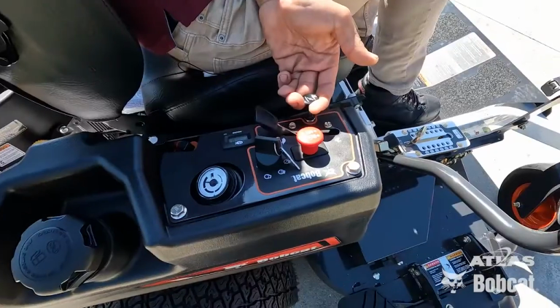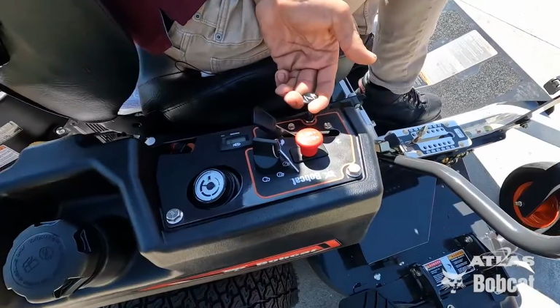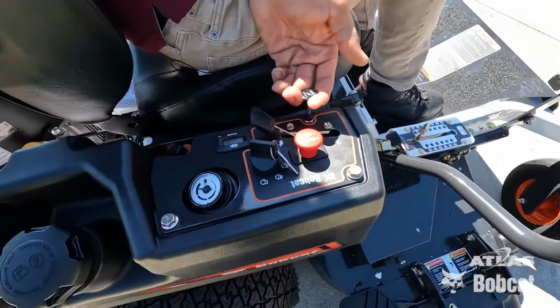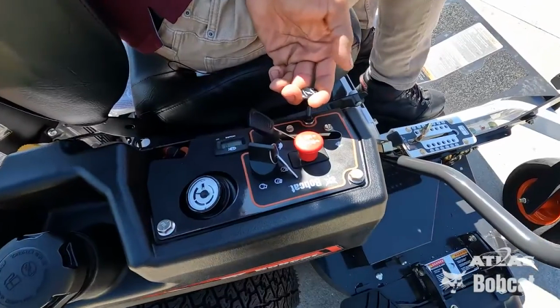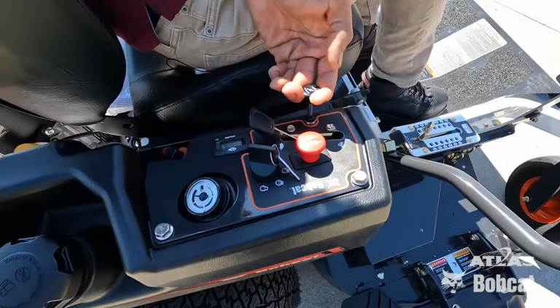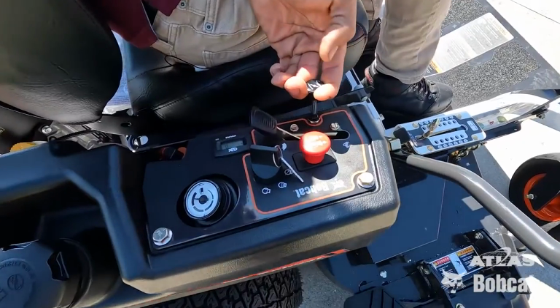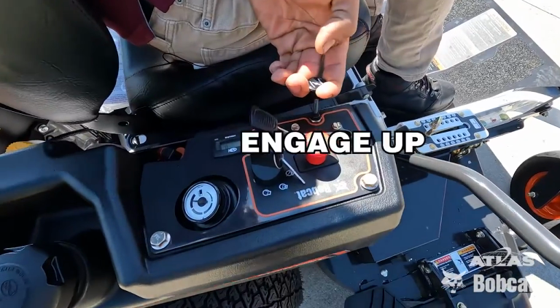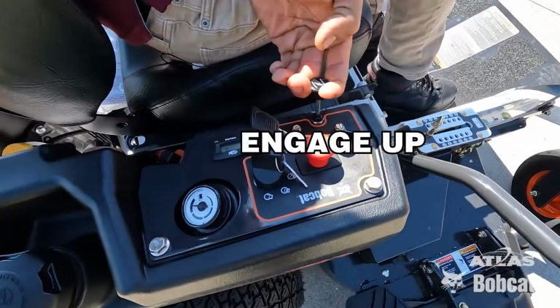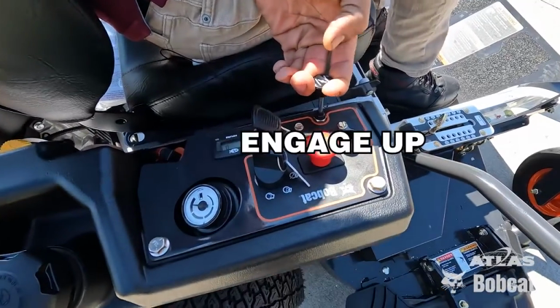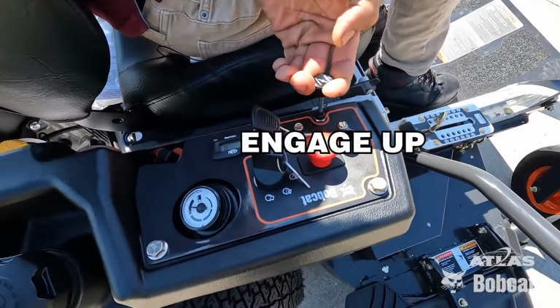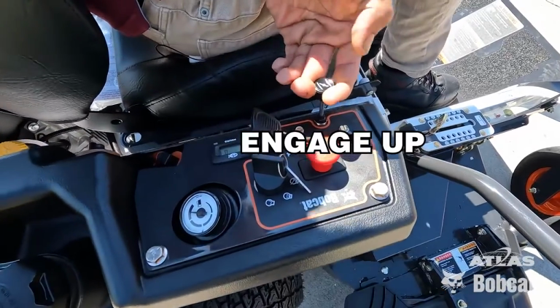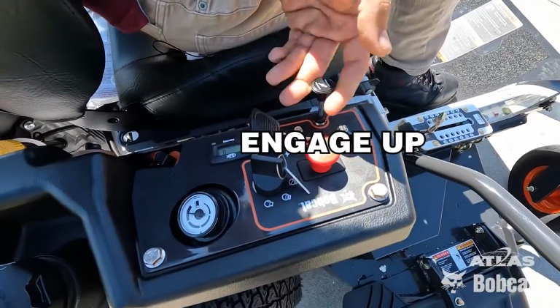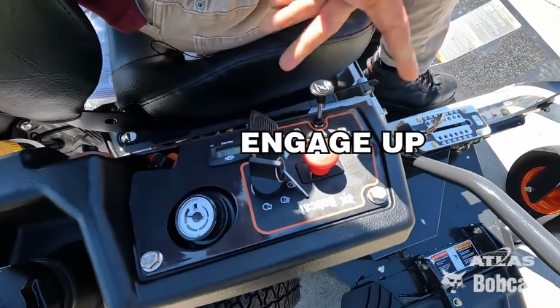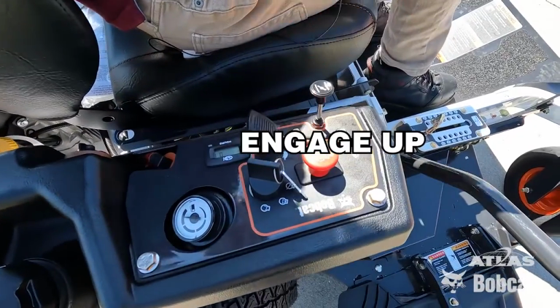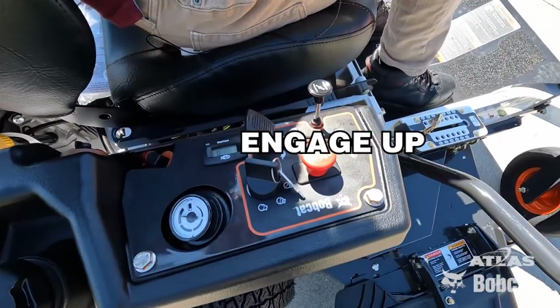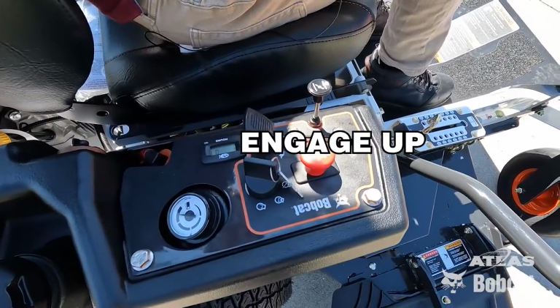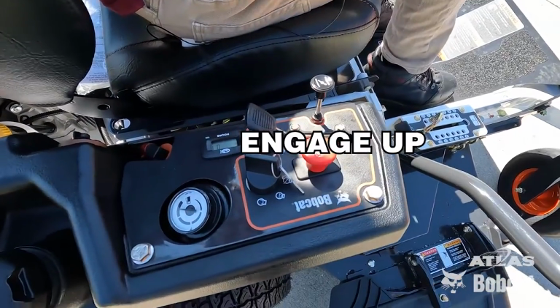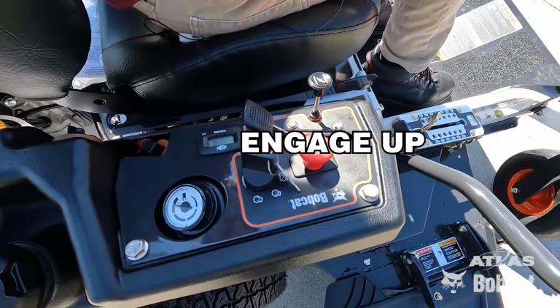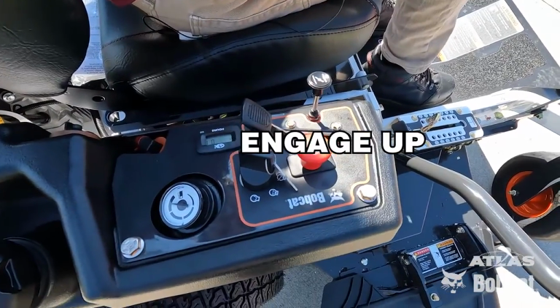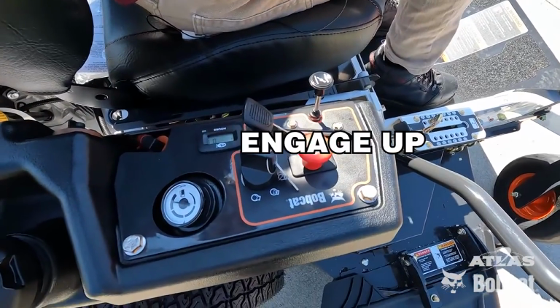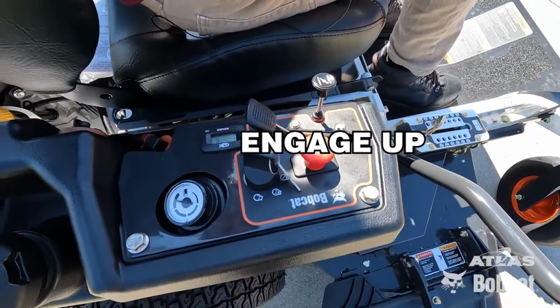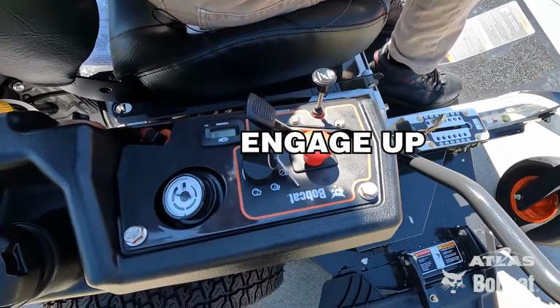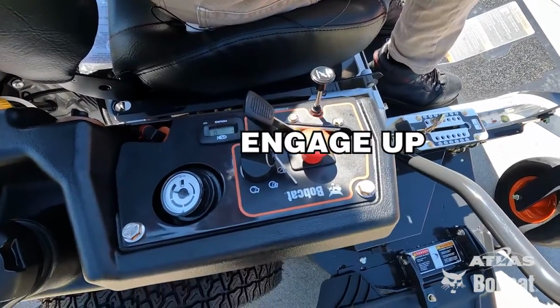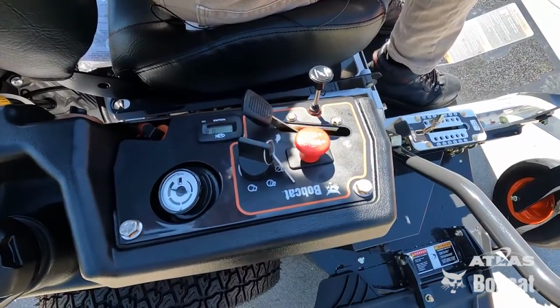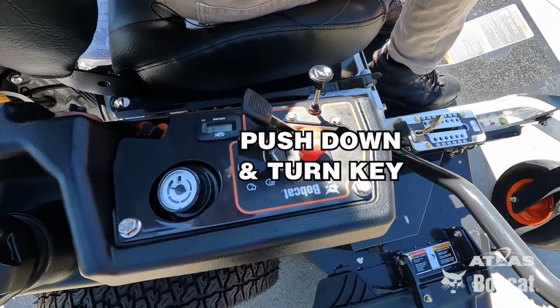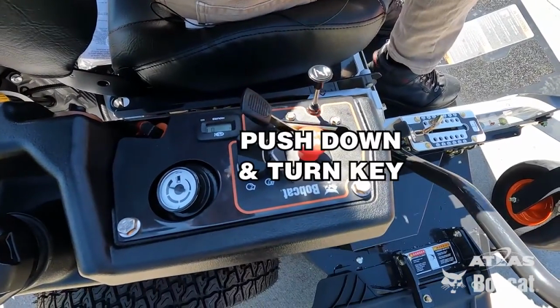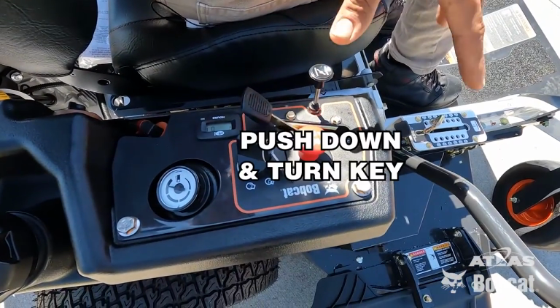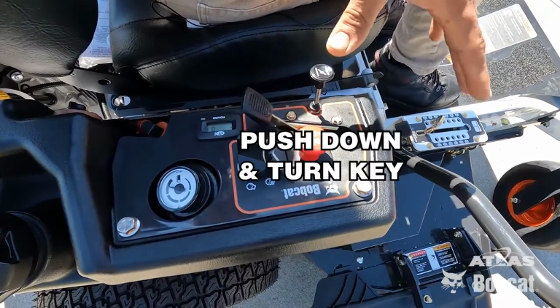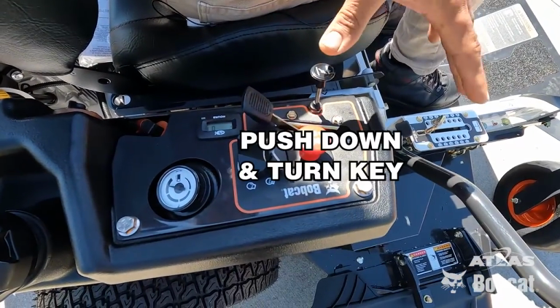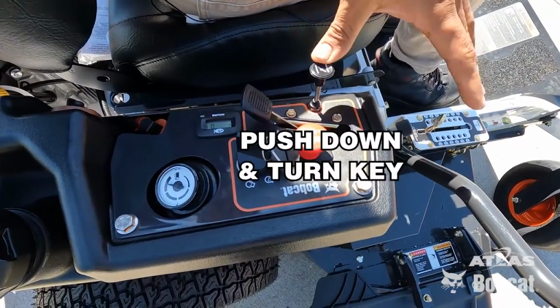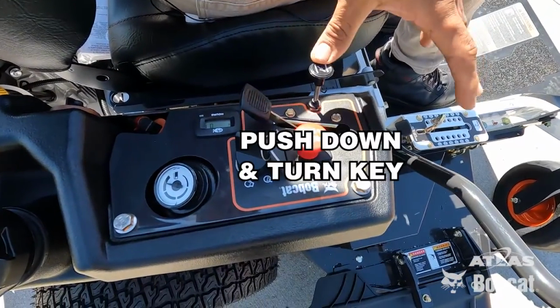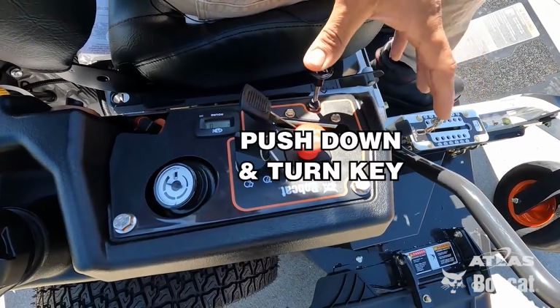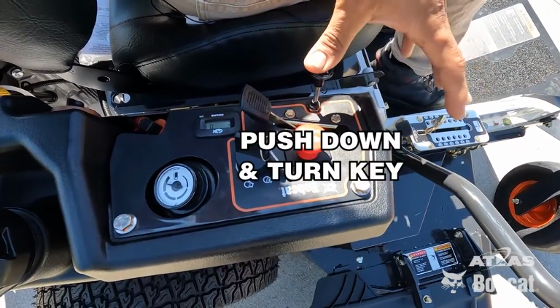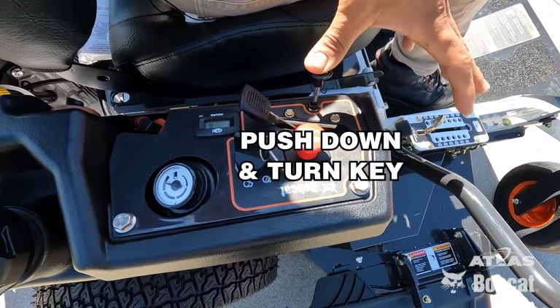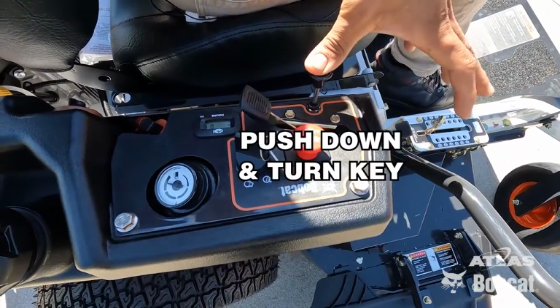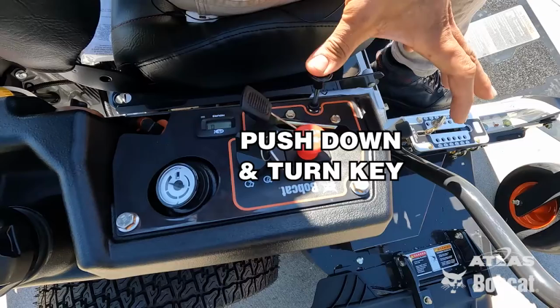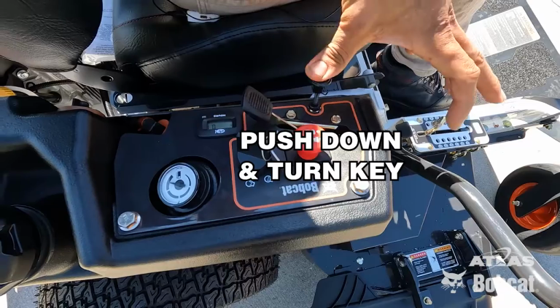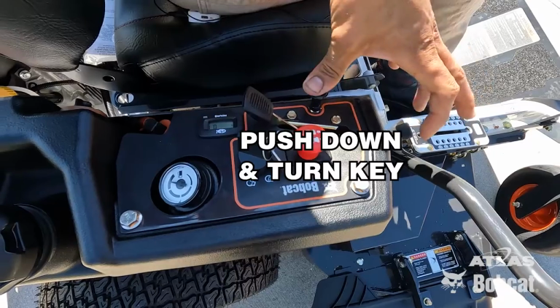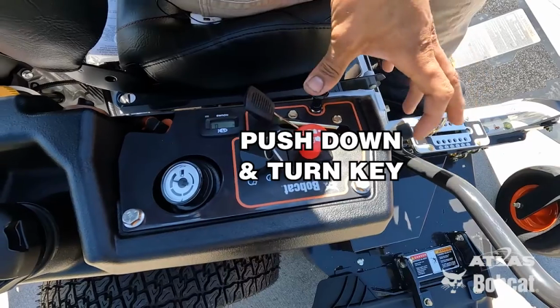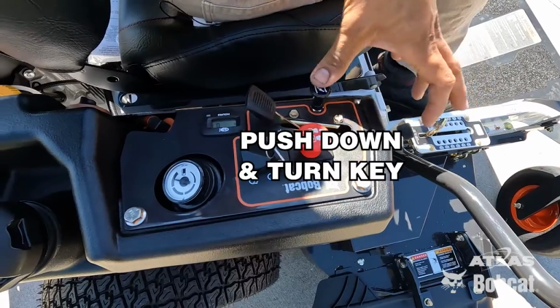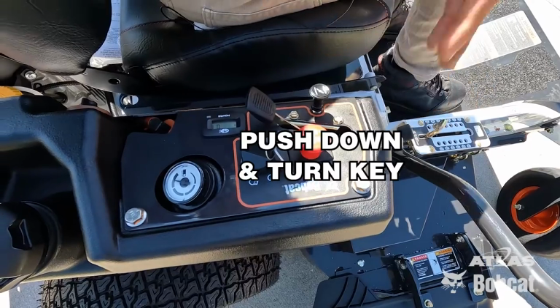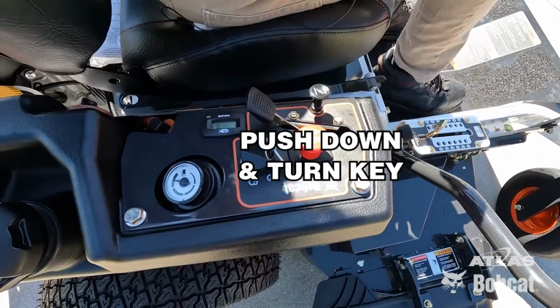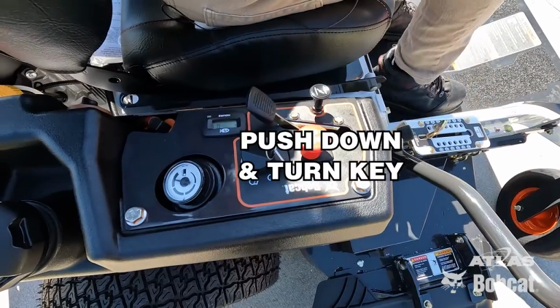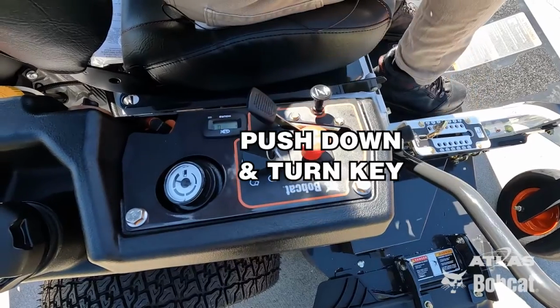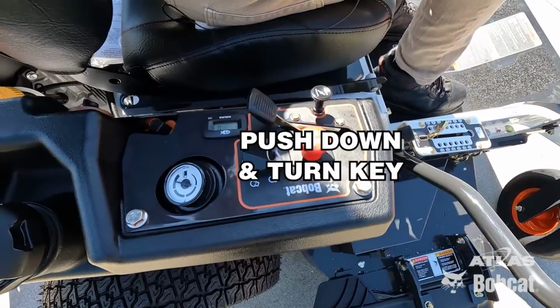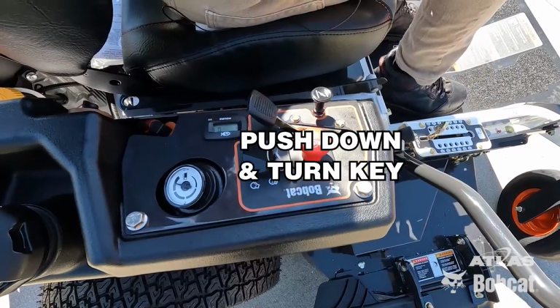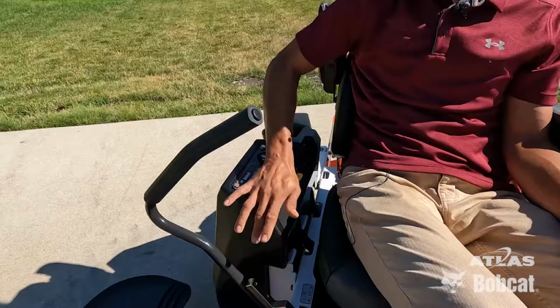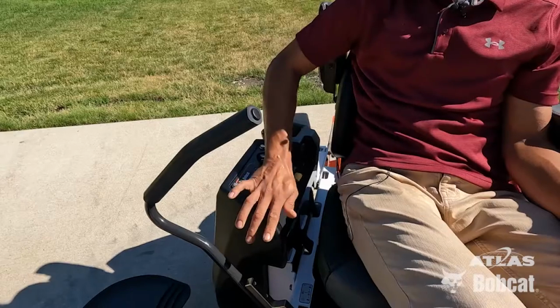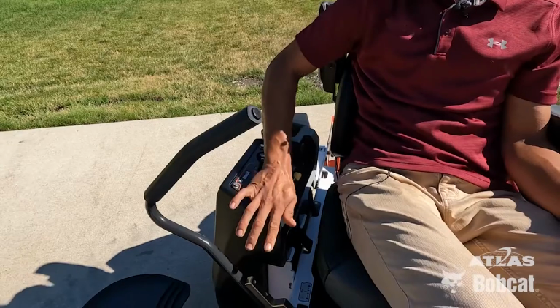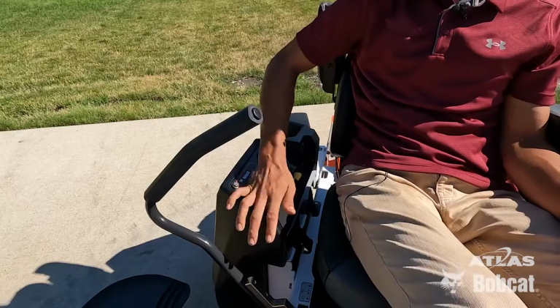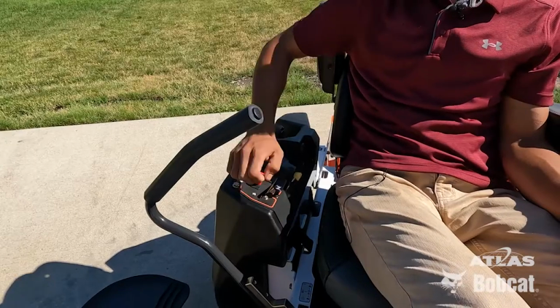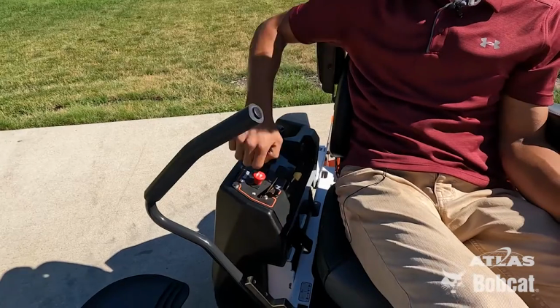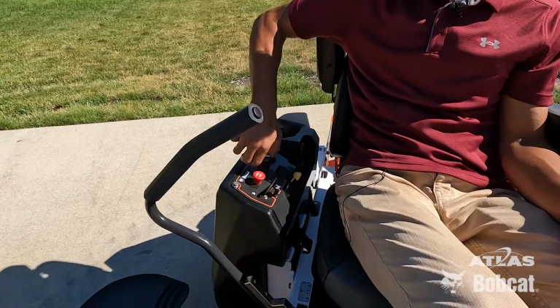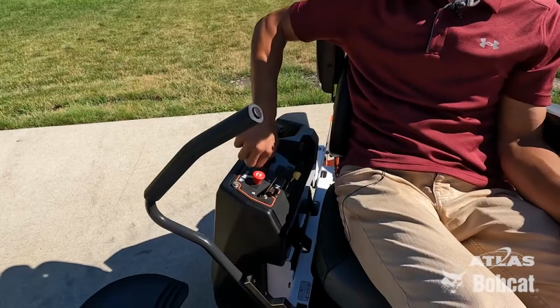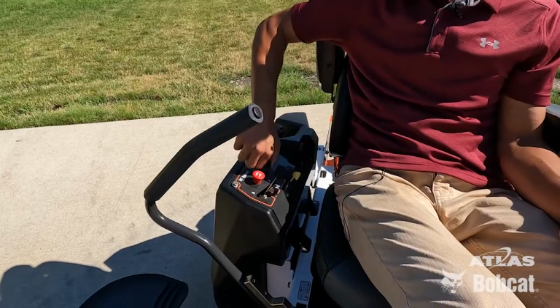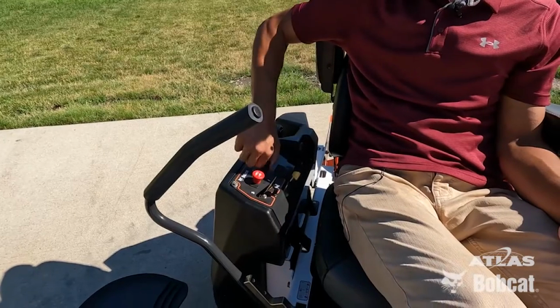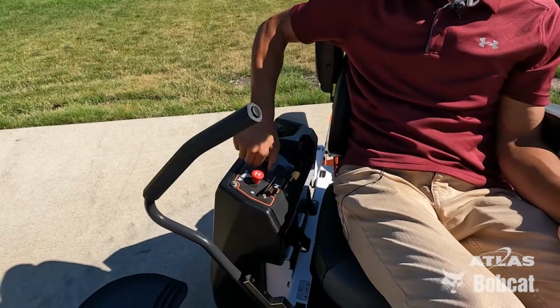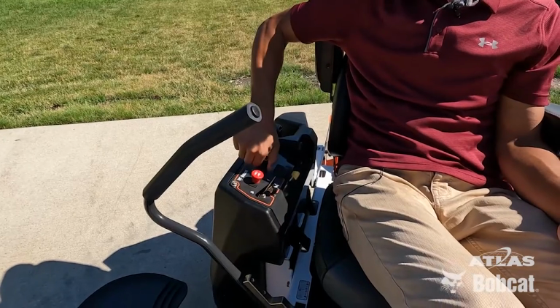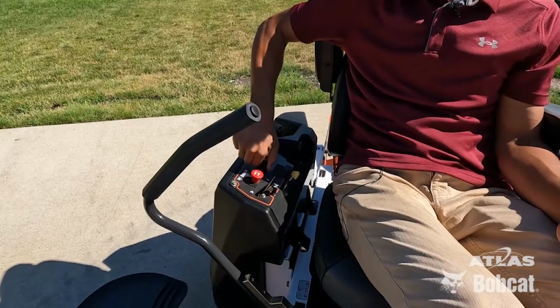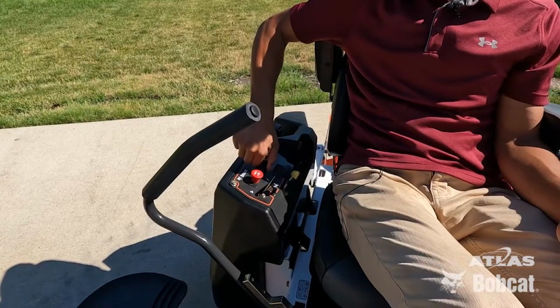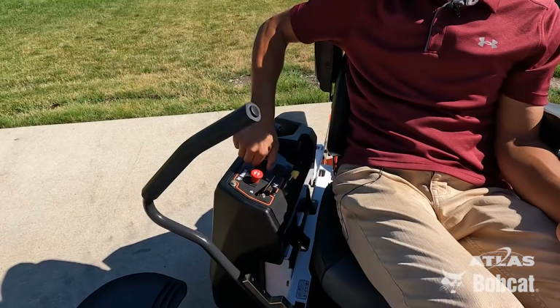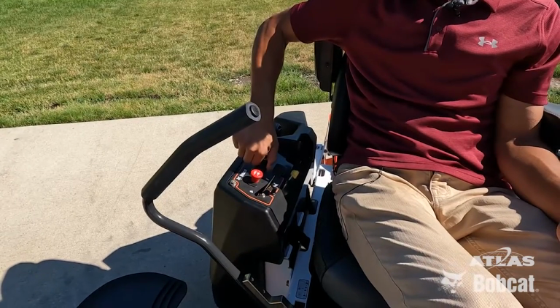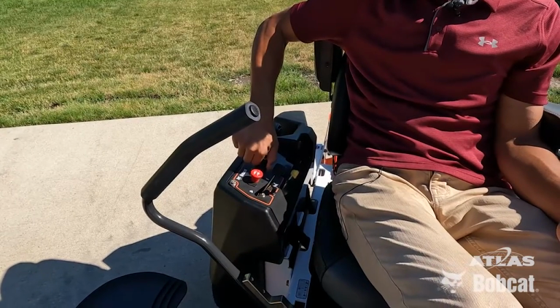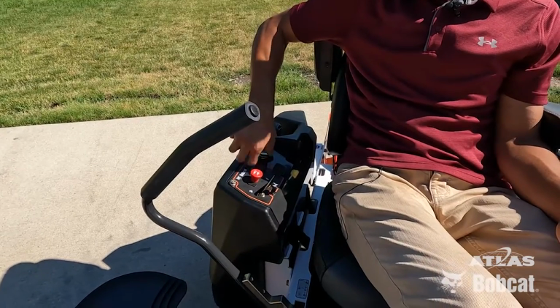Once you engage that up, key it on, then you're officially able to start your machine.